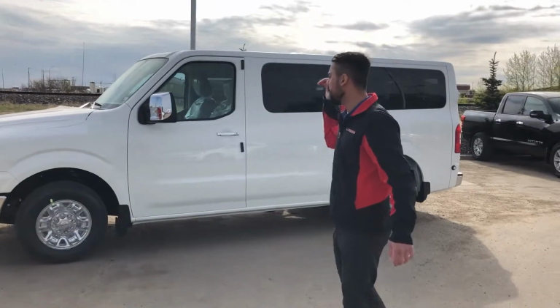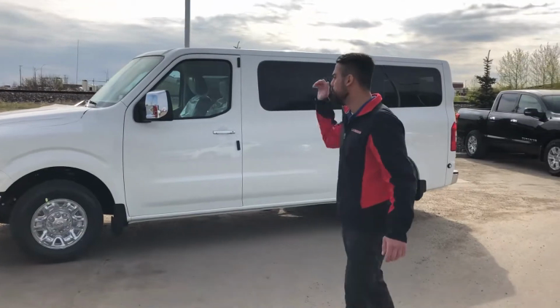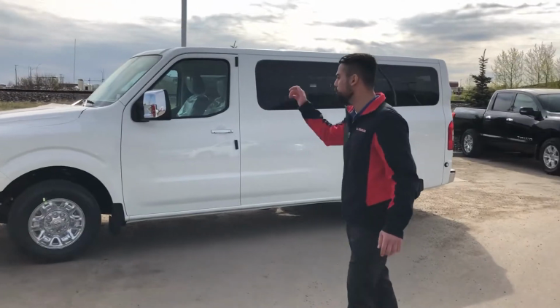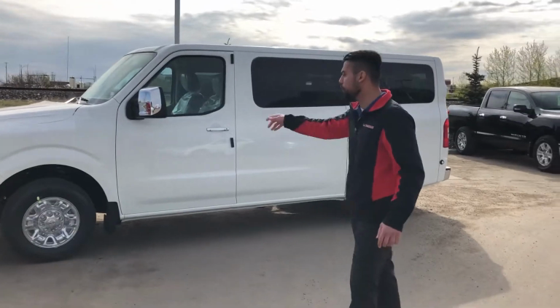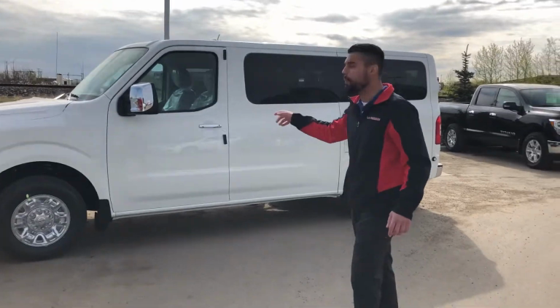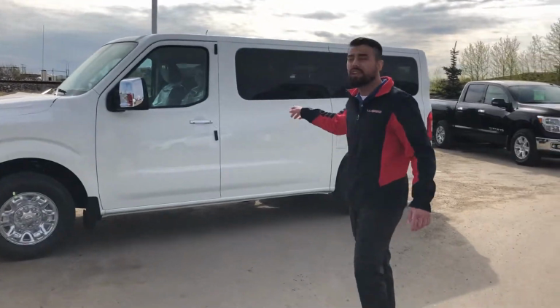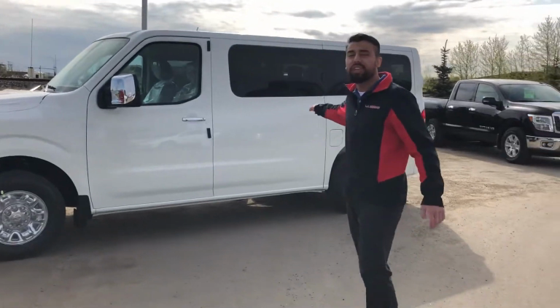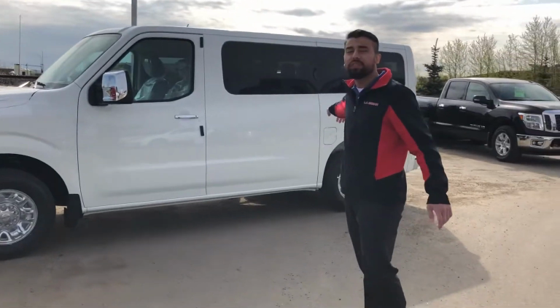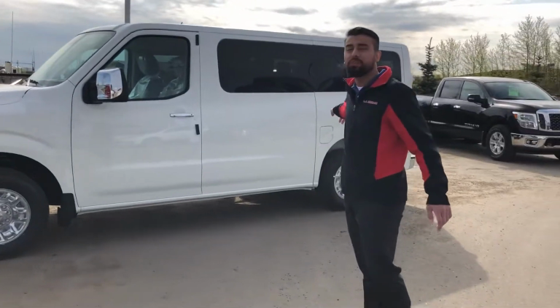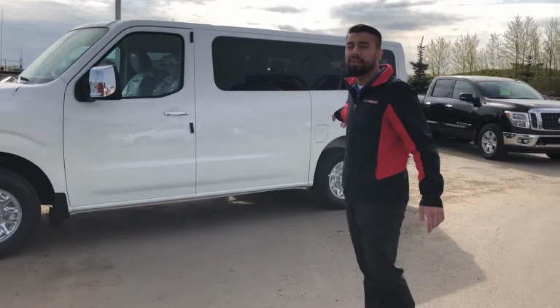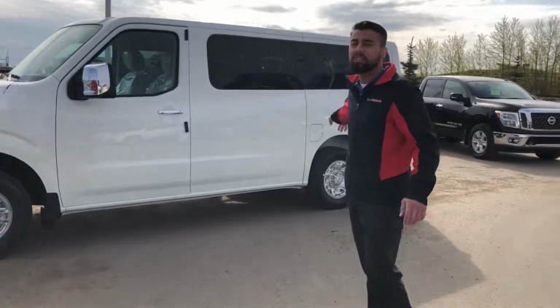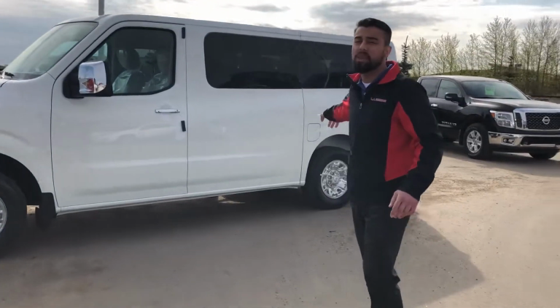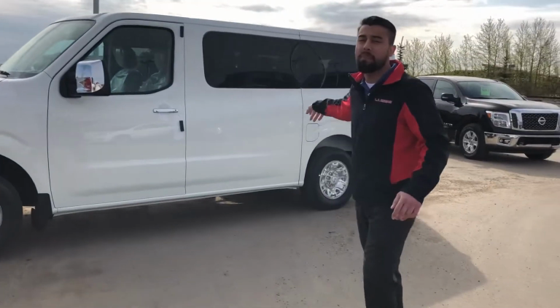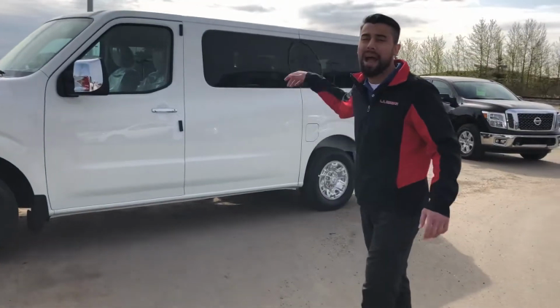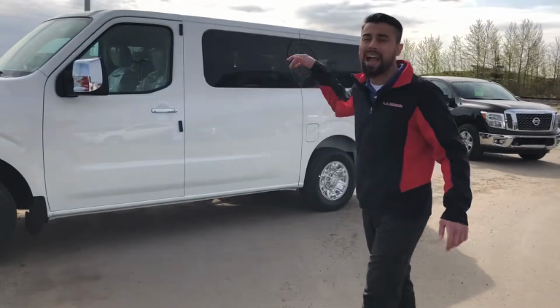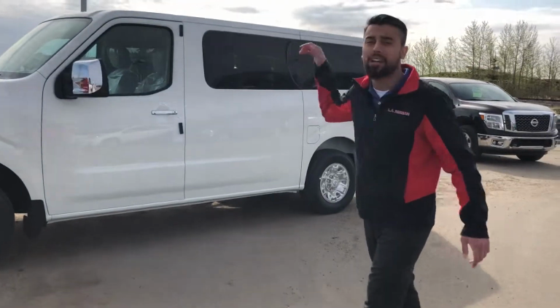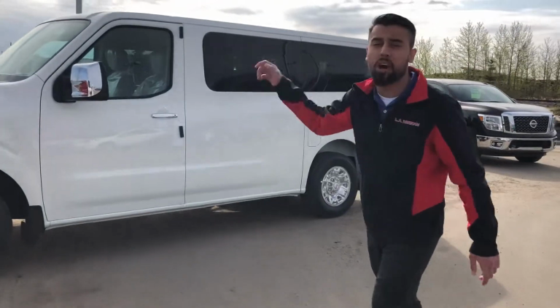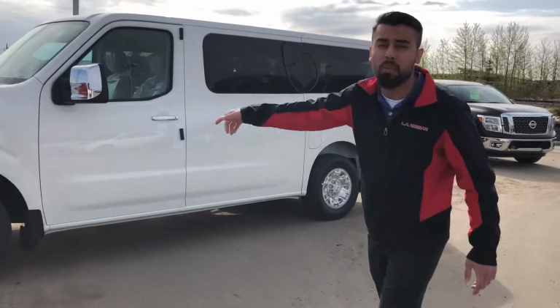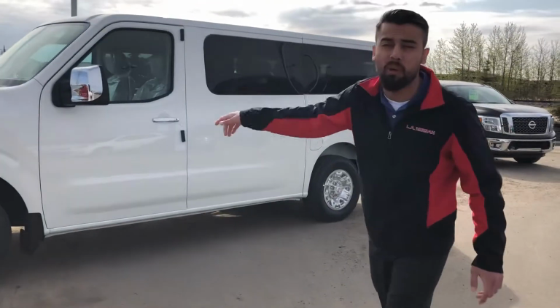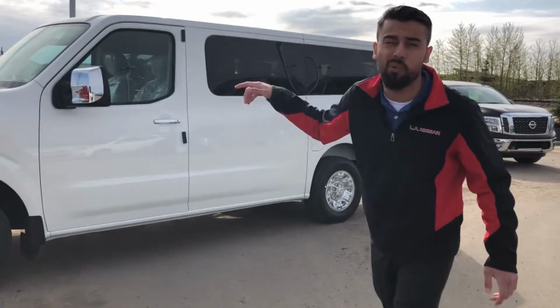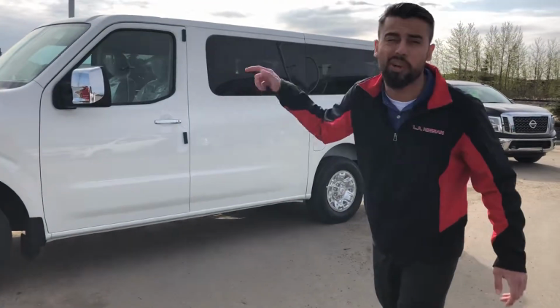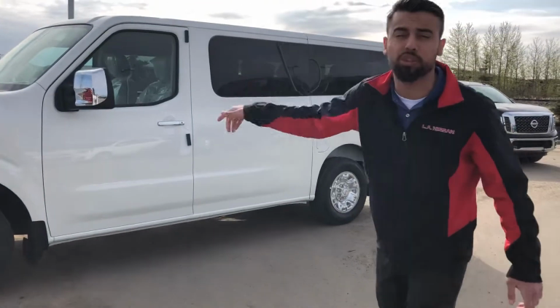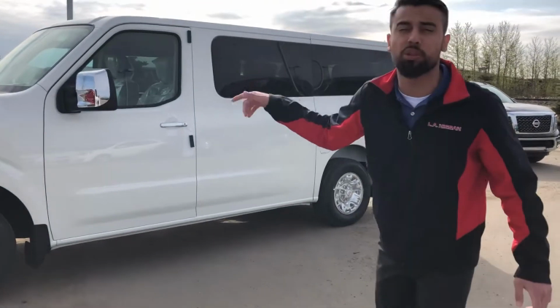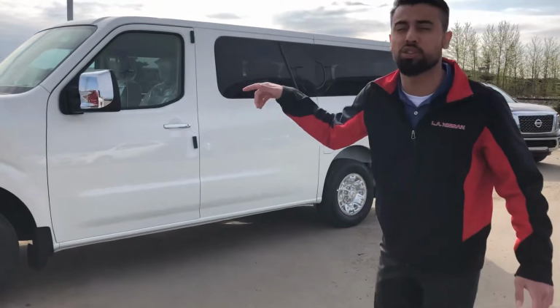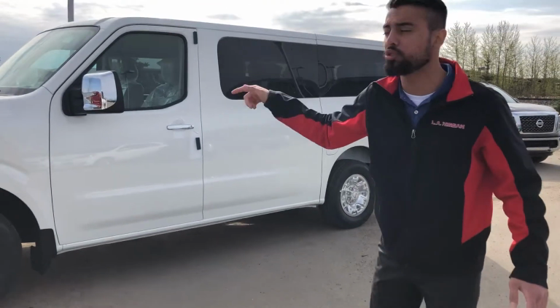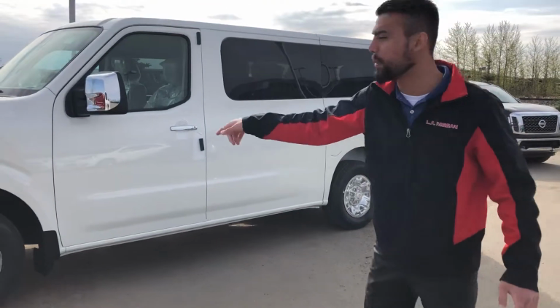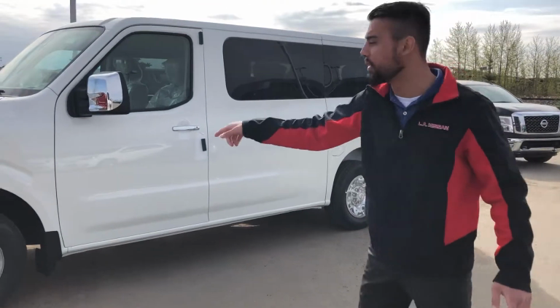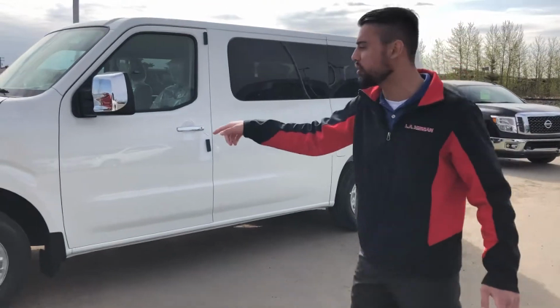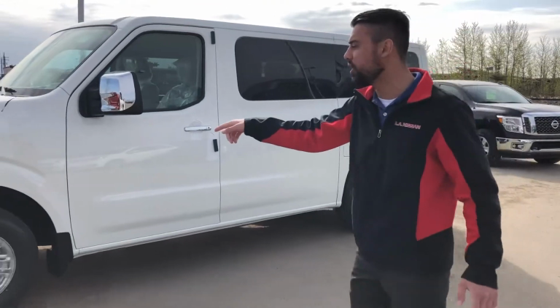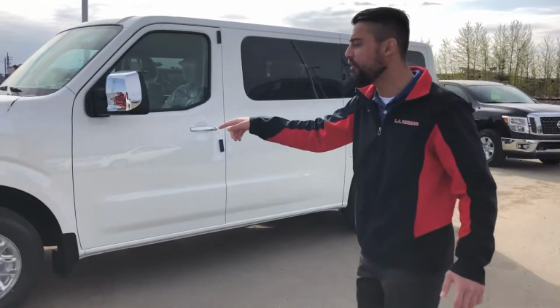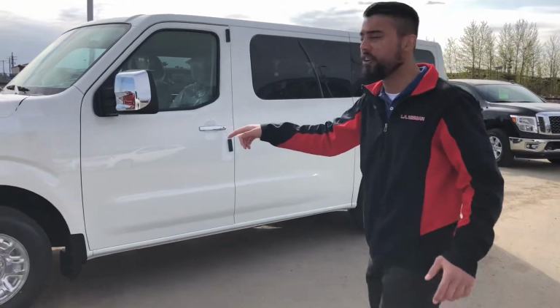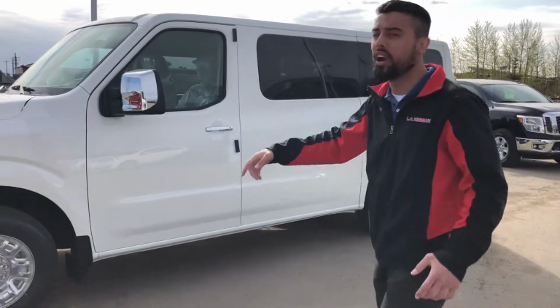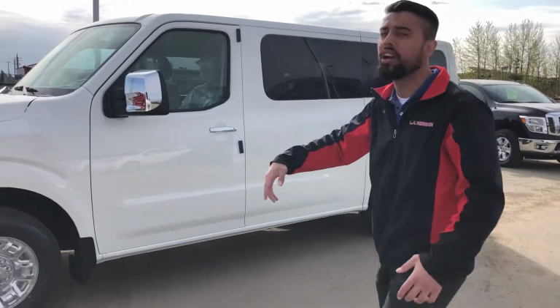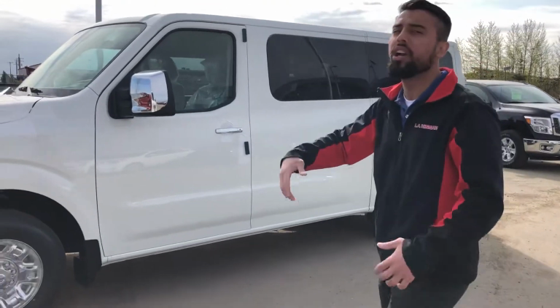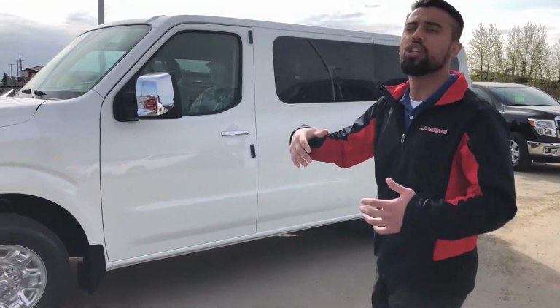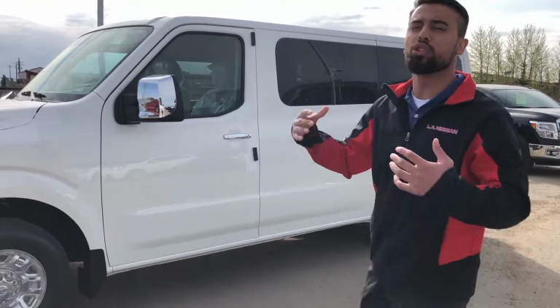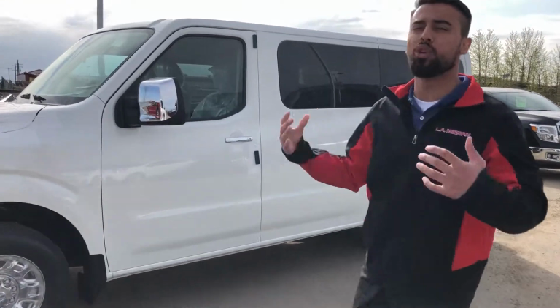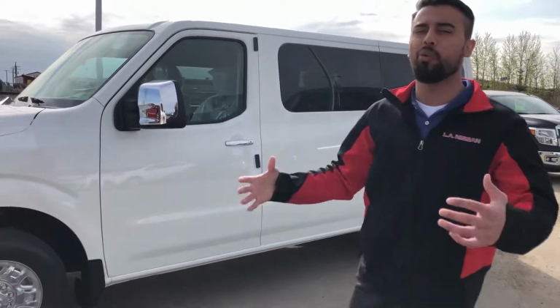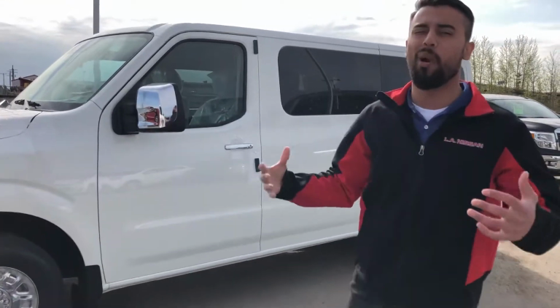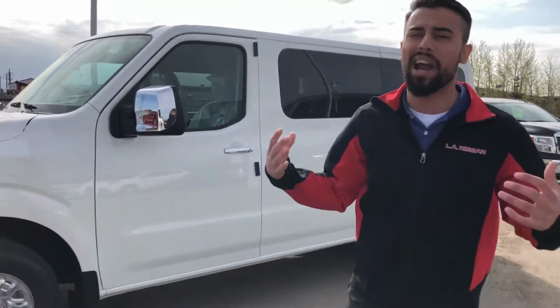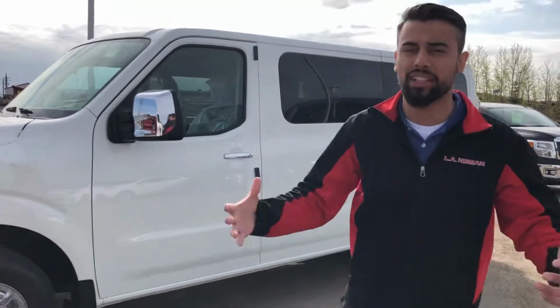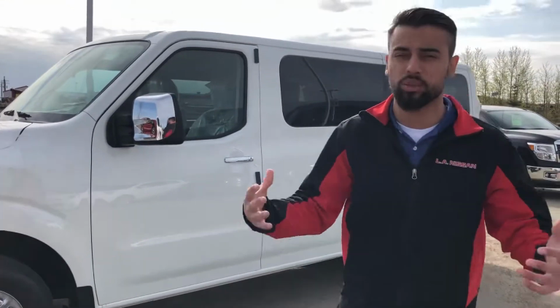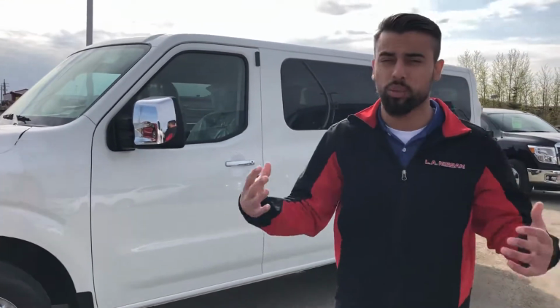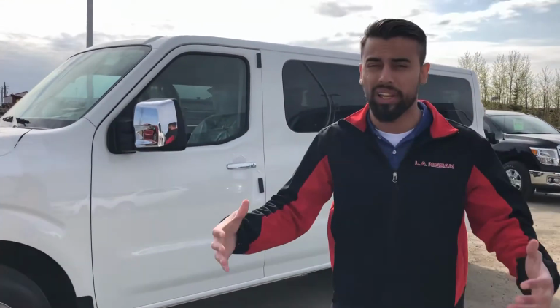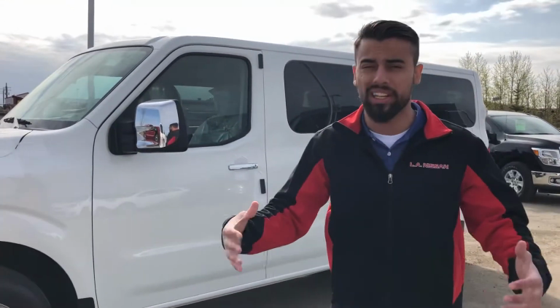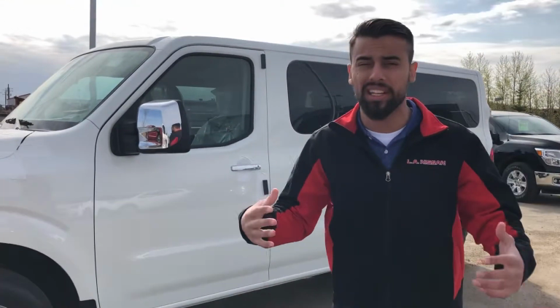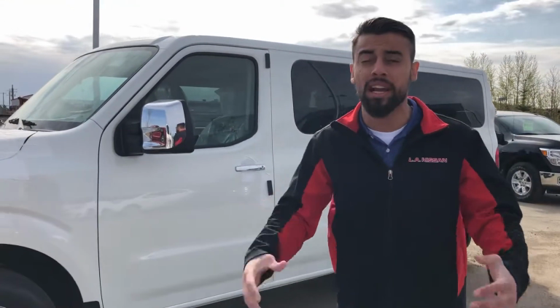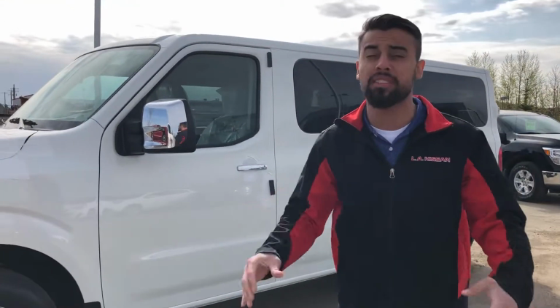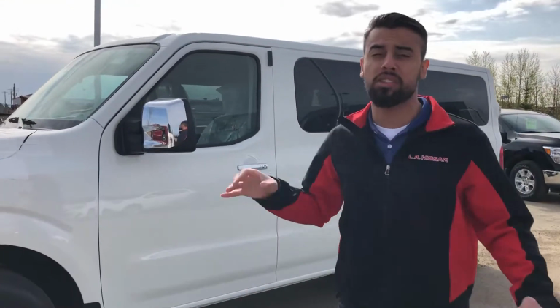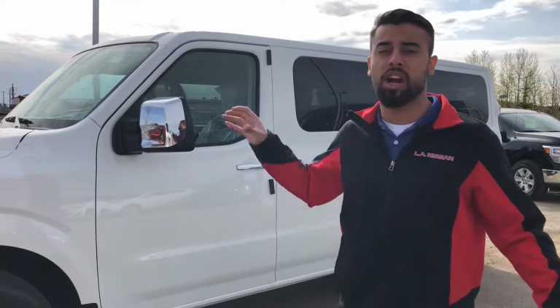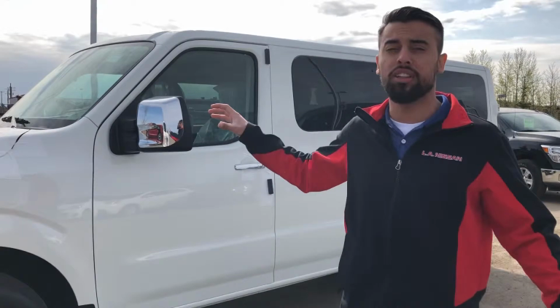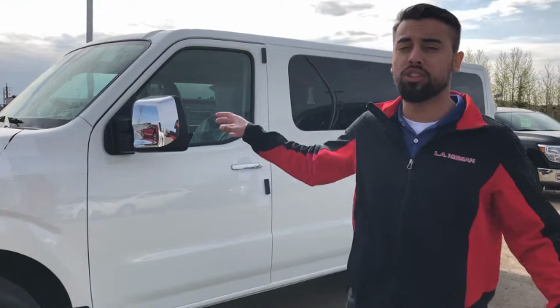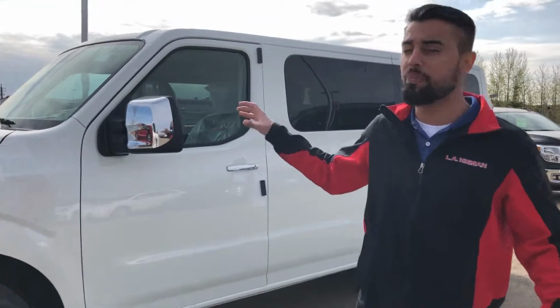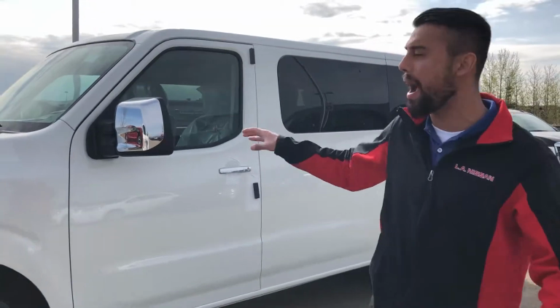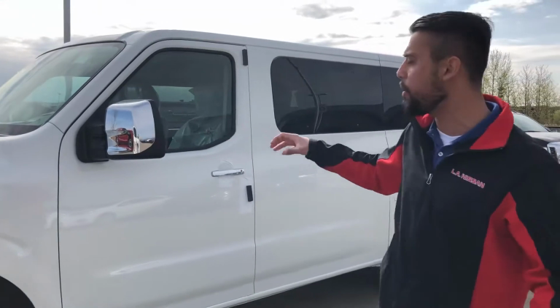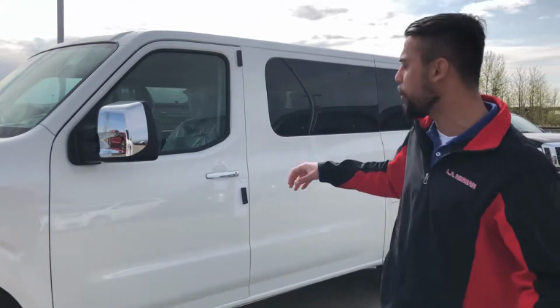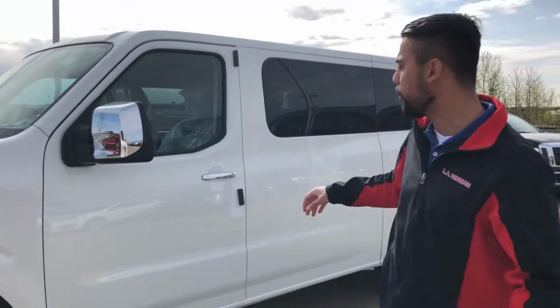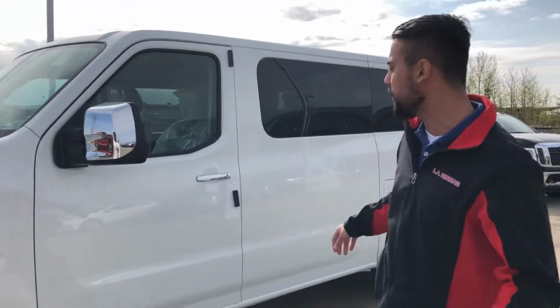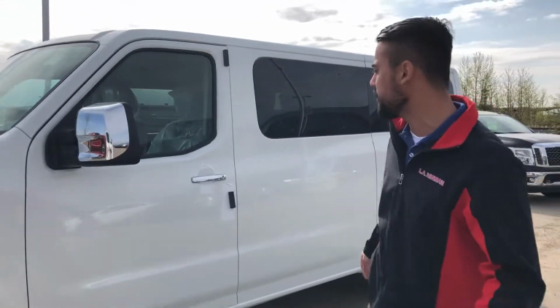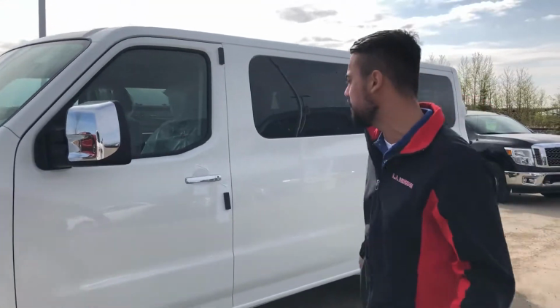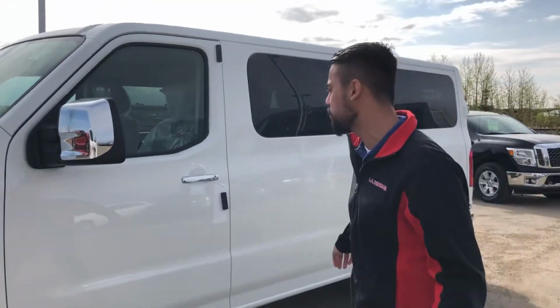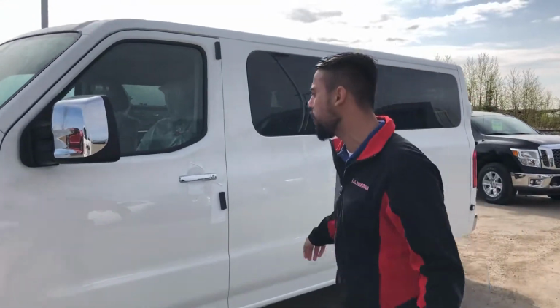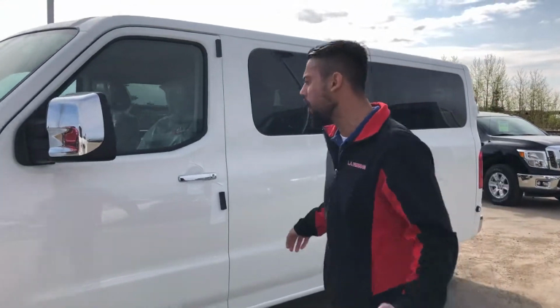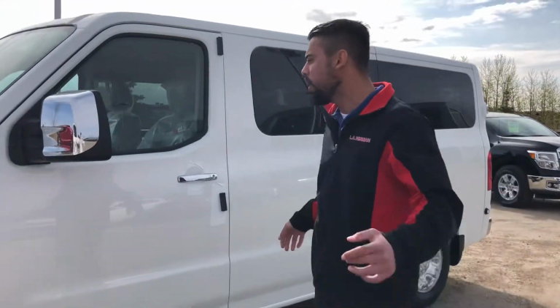You've got triple leaf springs in the back and double wishbone suspension in the front, so the ride is really nice. Tons of power with this as well.